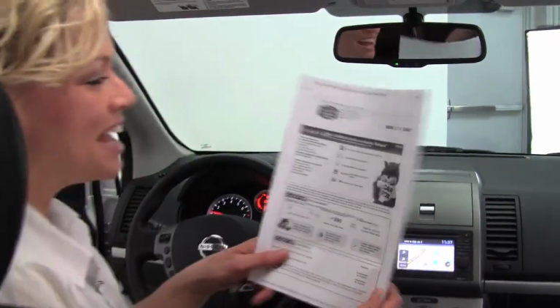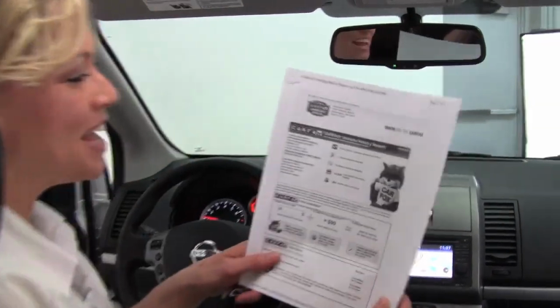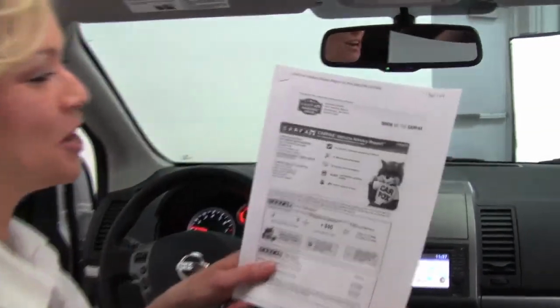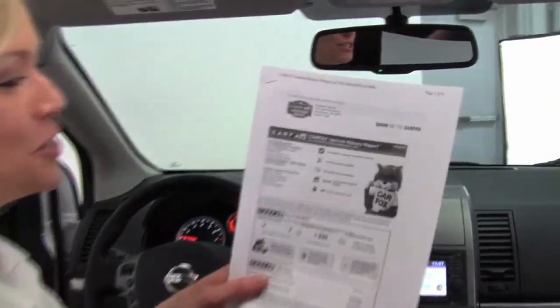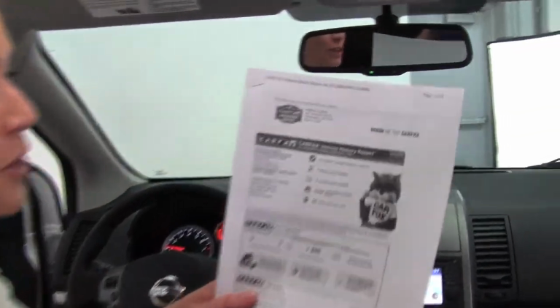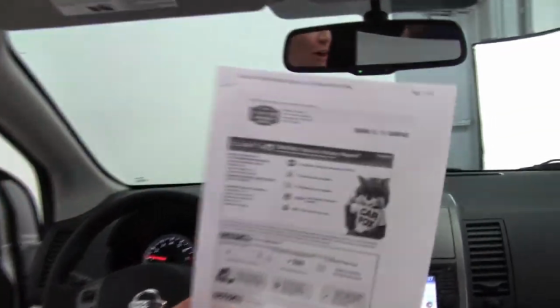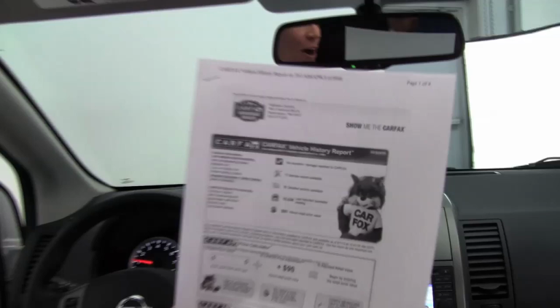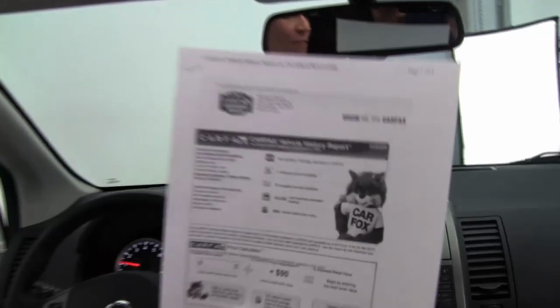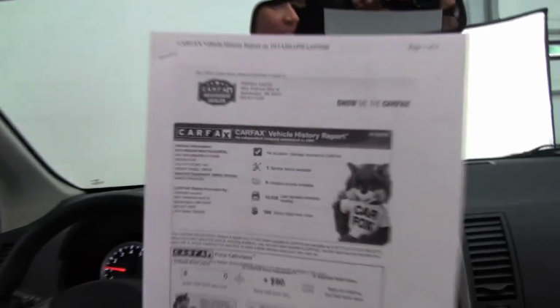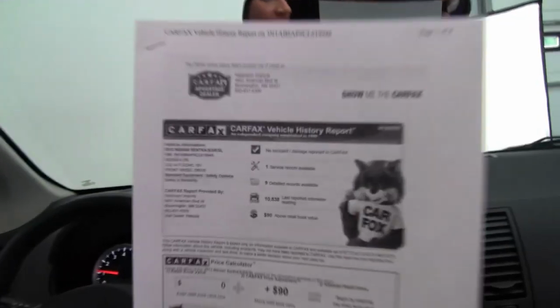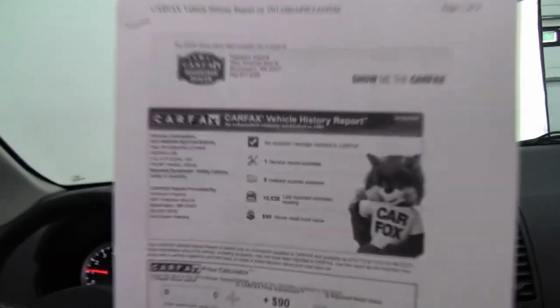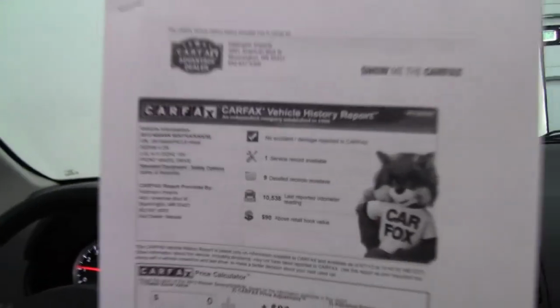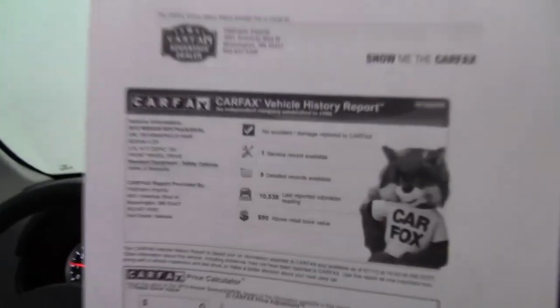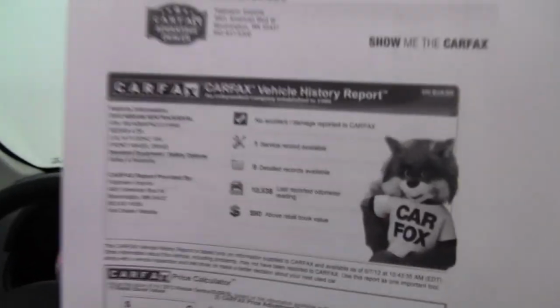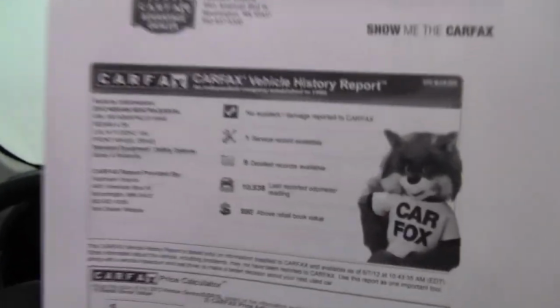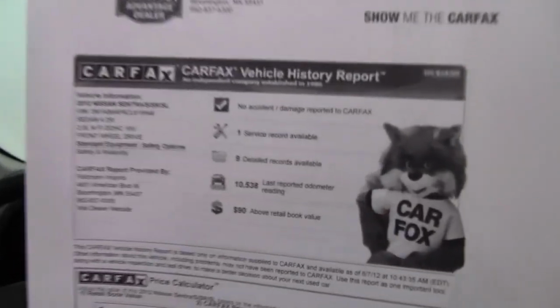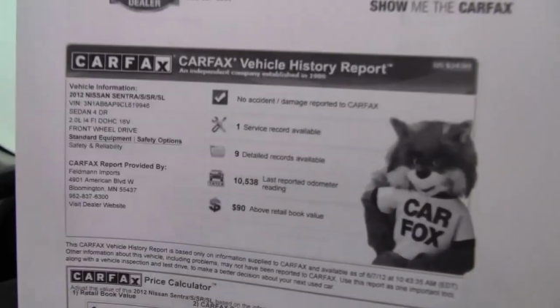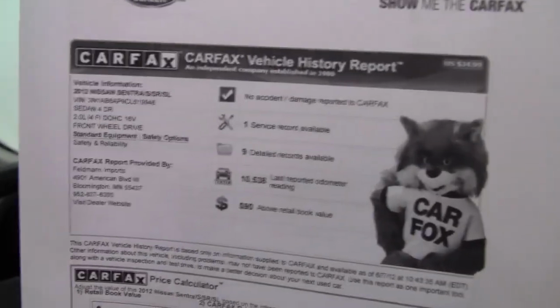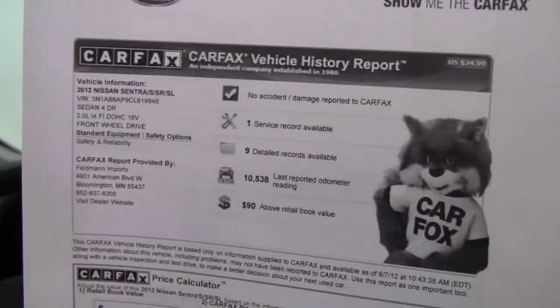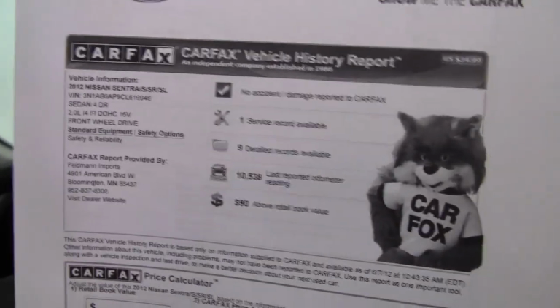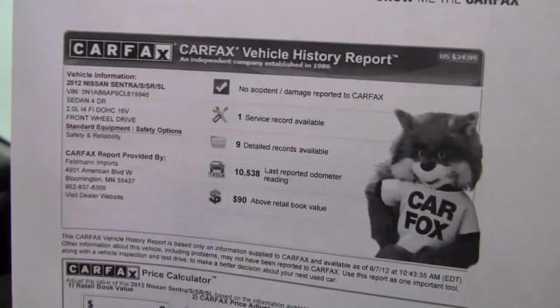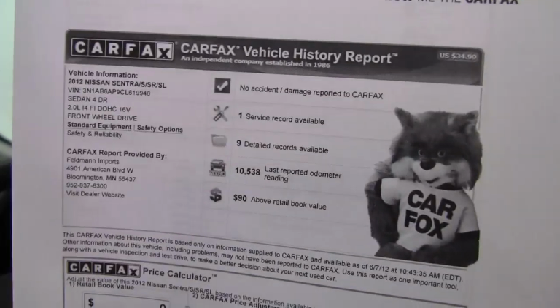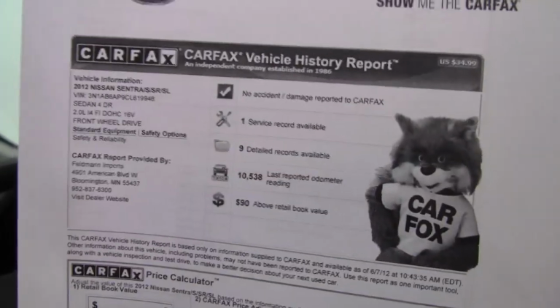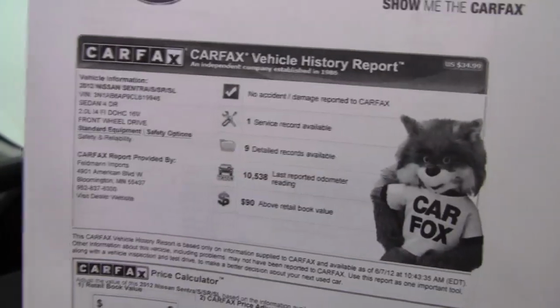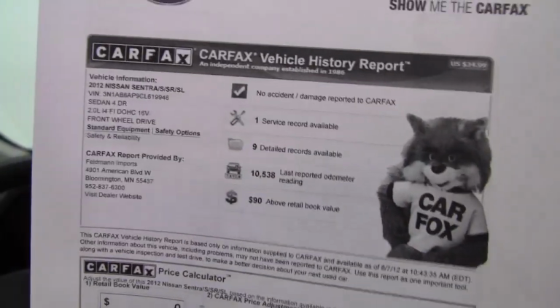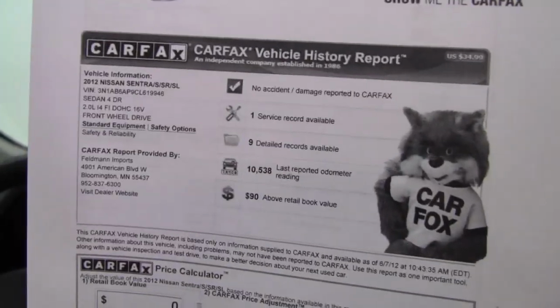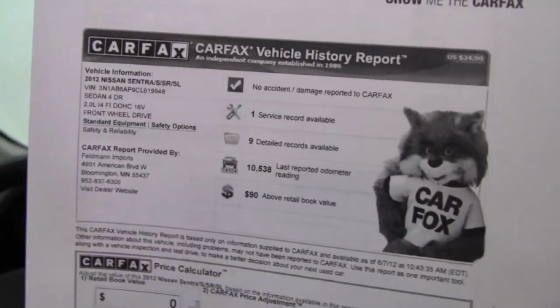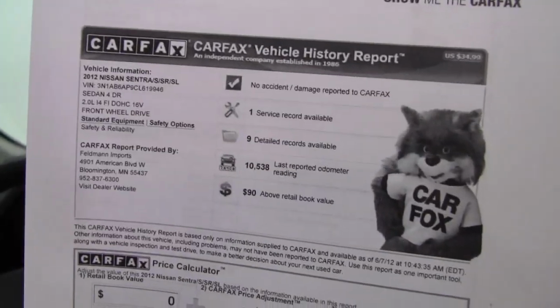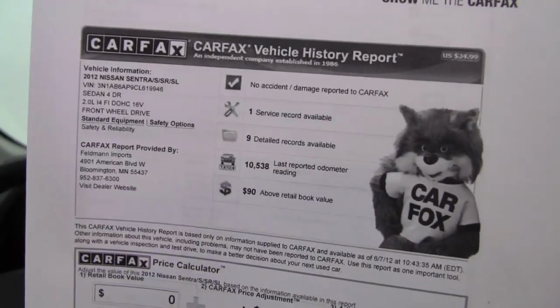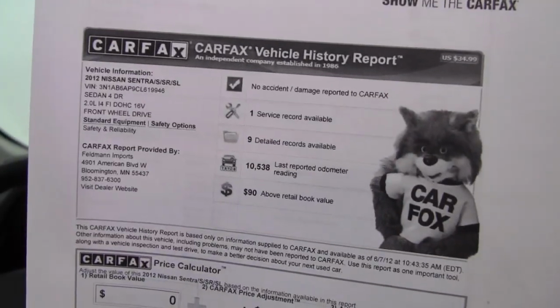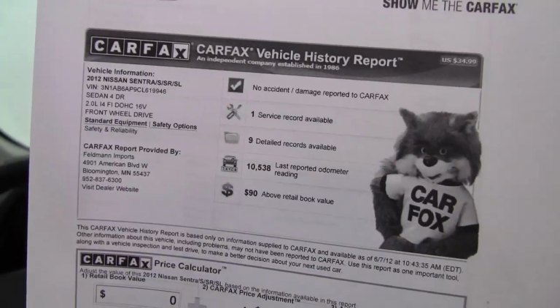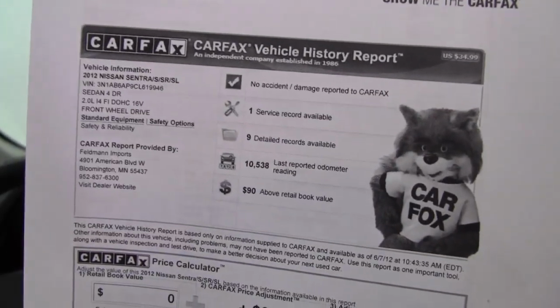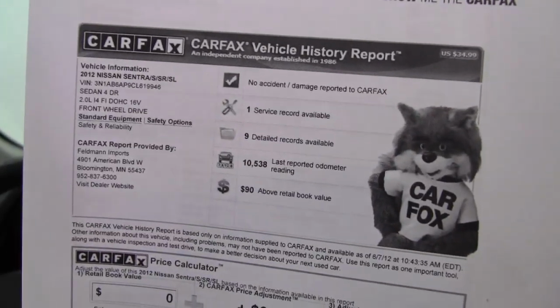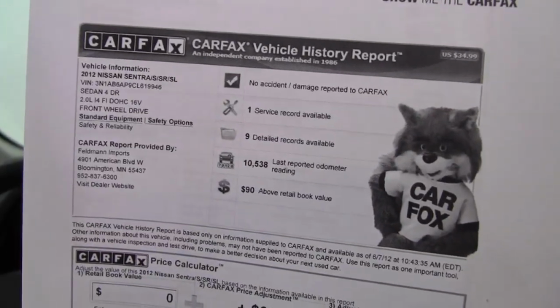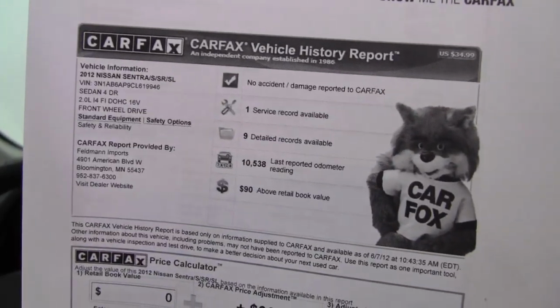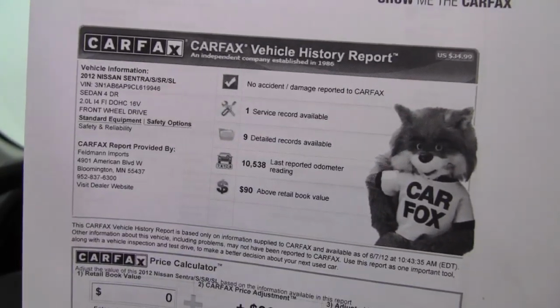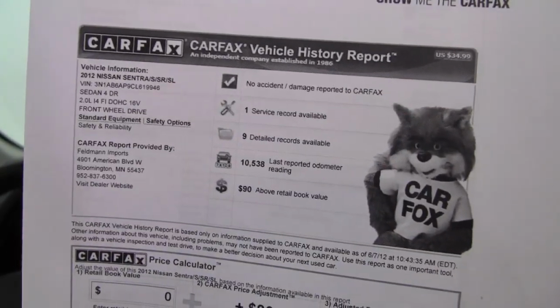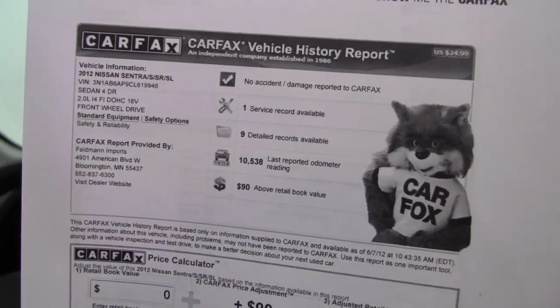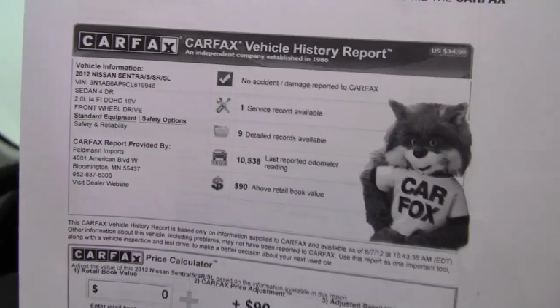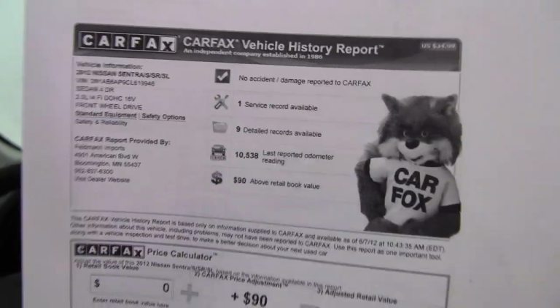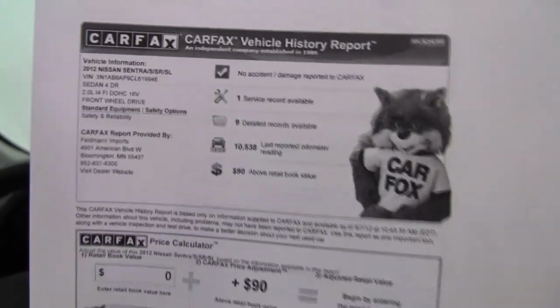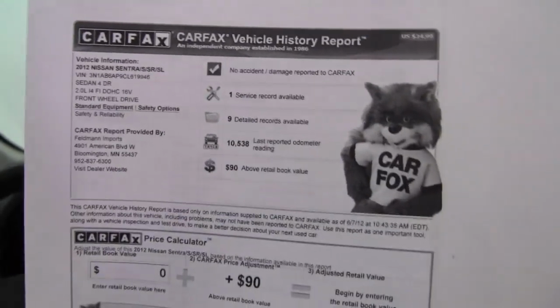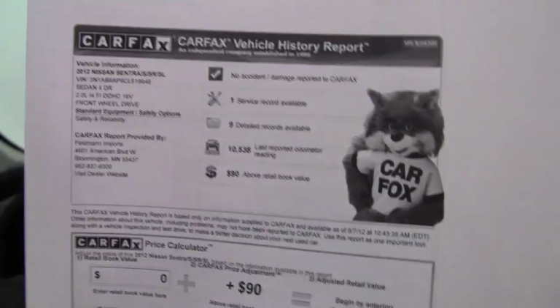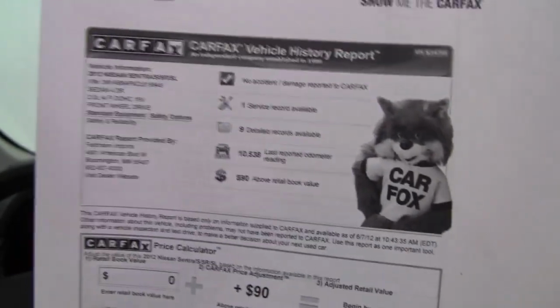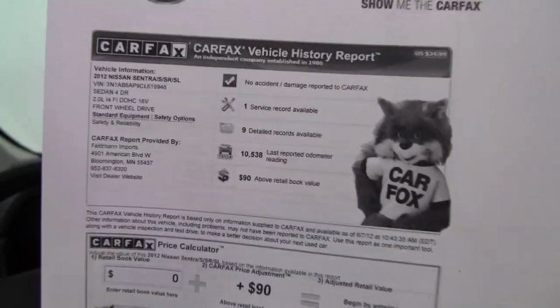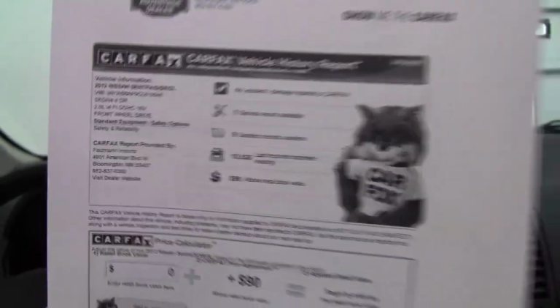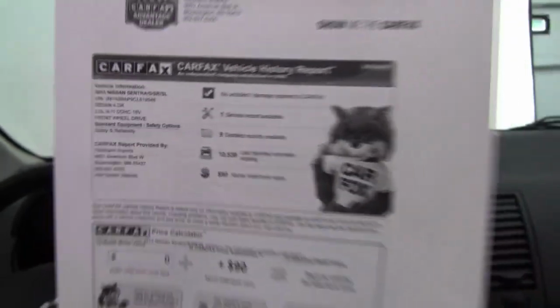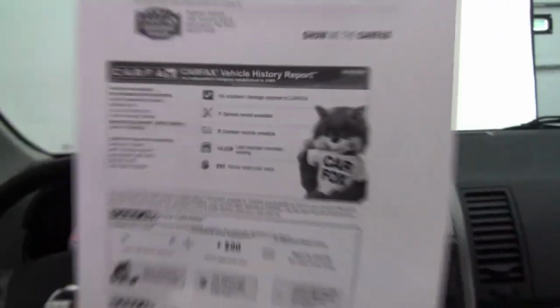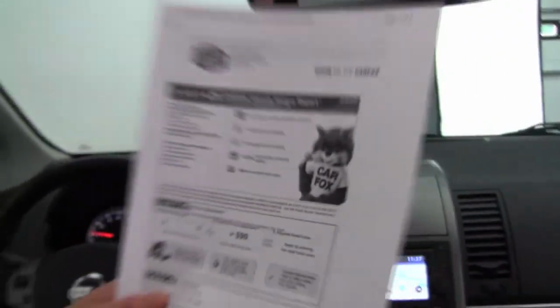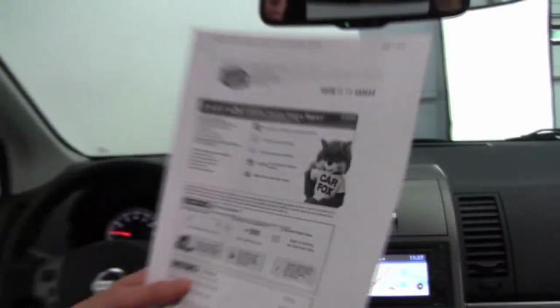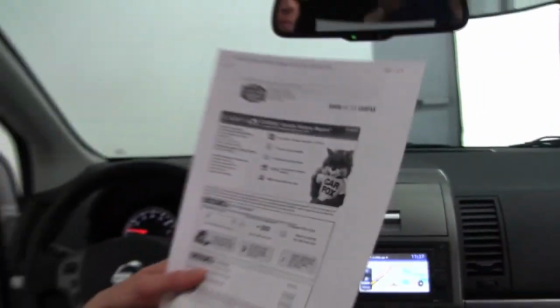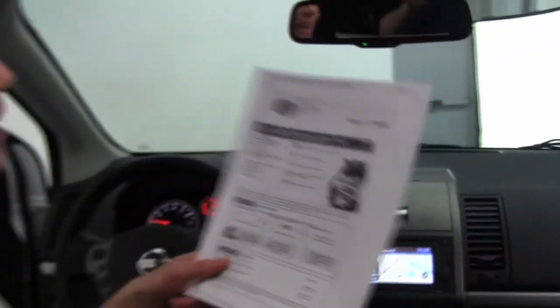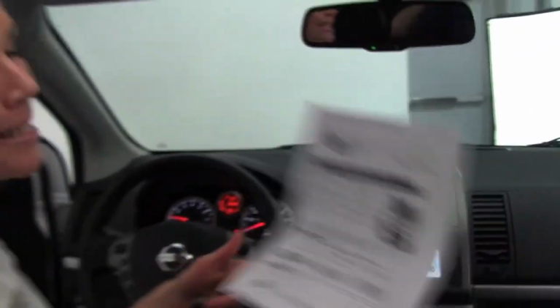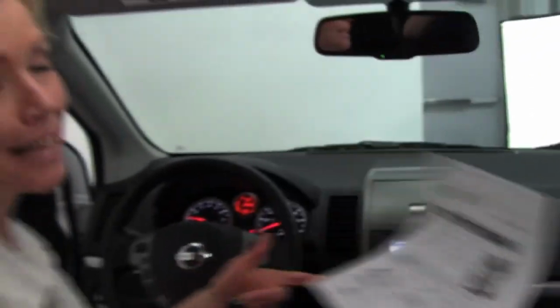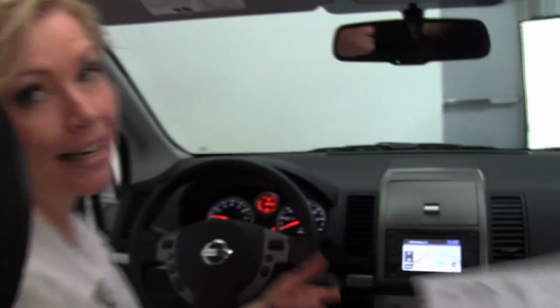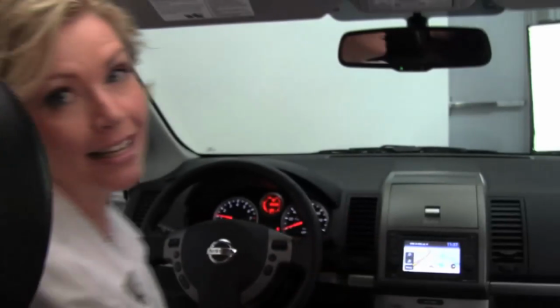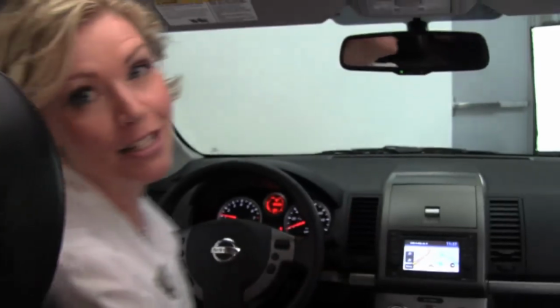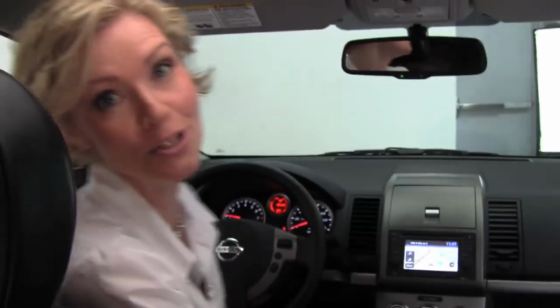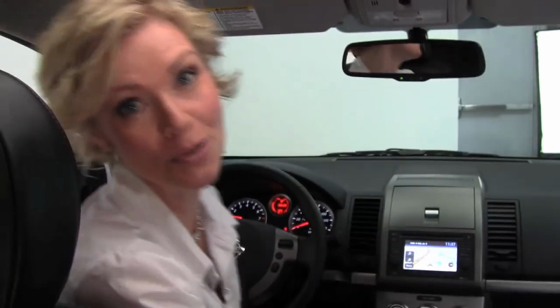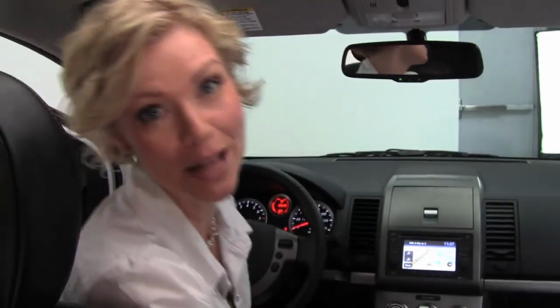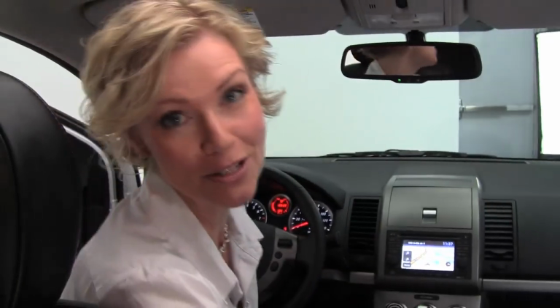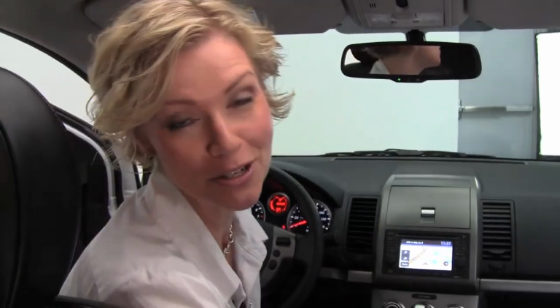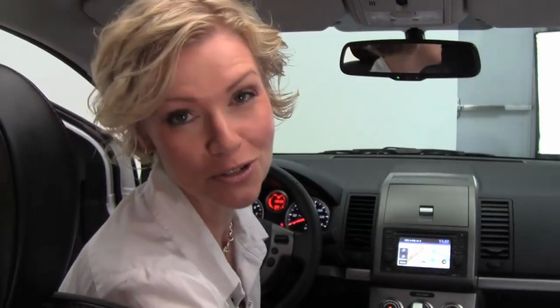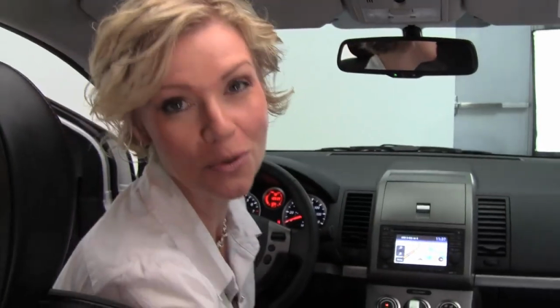Here's your CarFax: no accidents or damage. This is a one owner vehicle with one service record available. Like I said, it's a 2012.